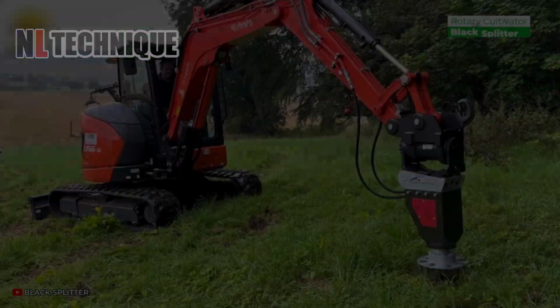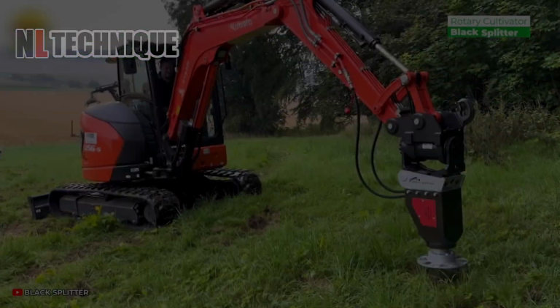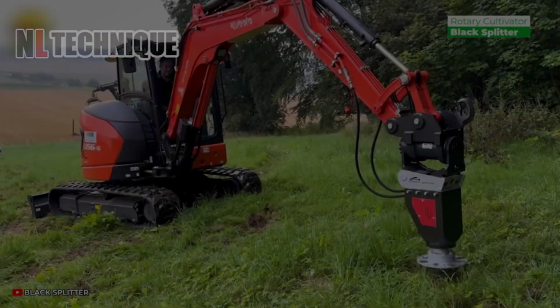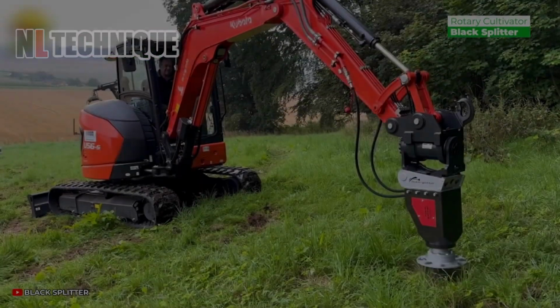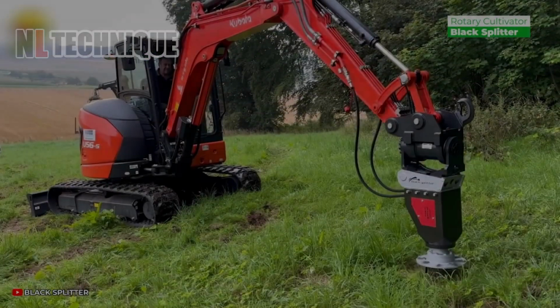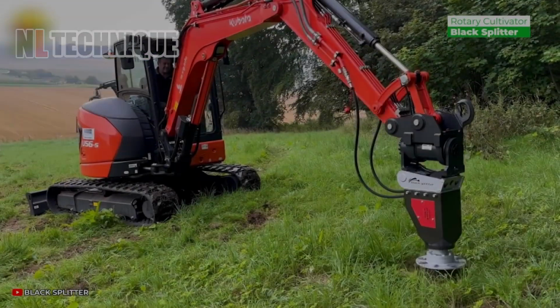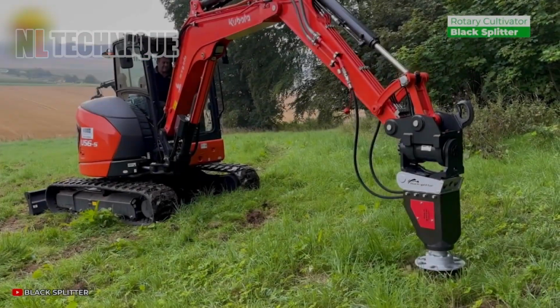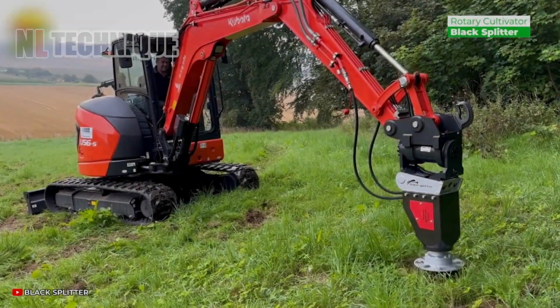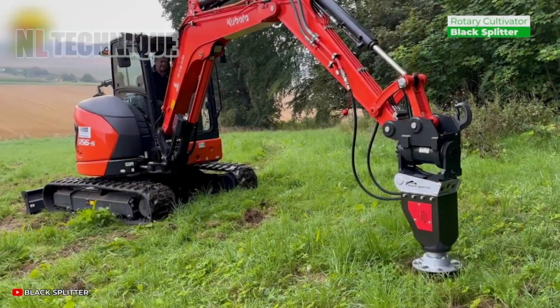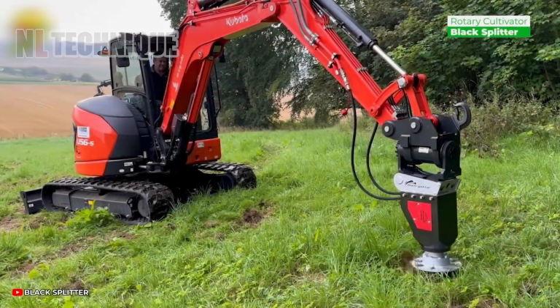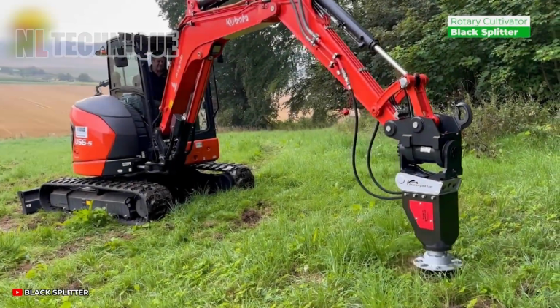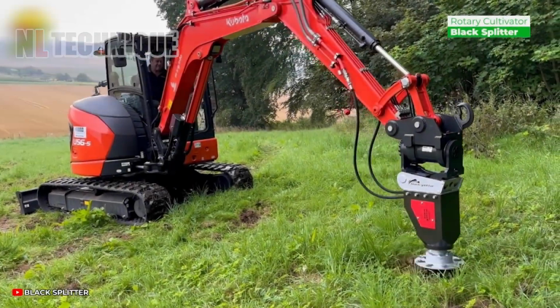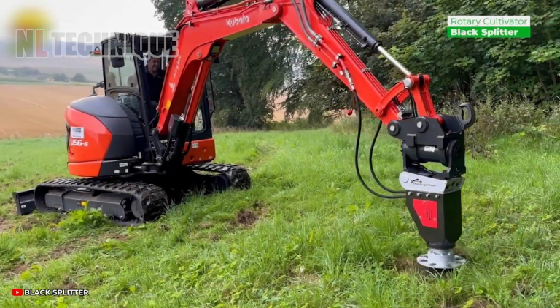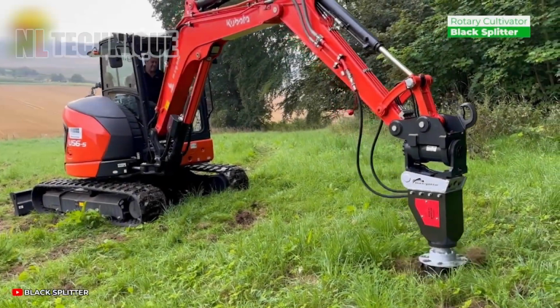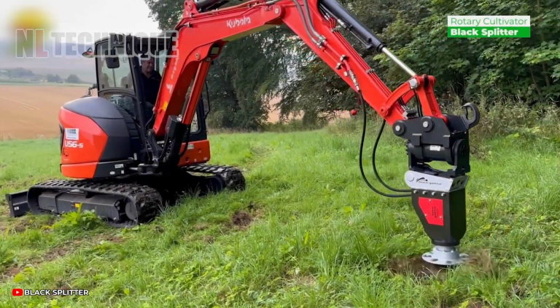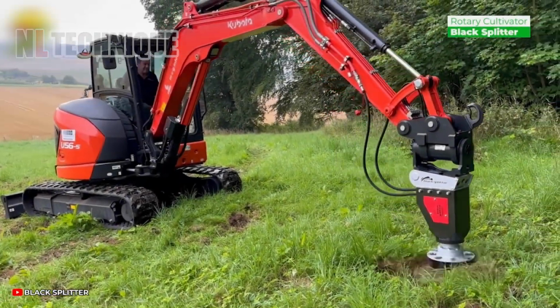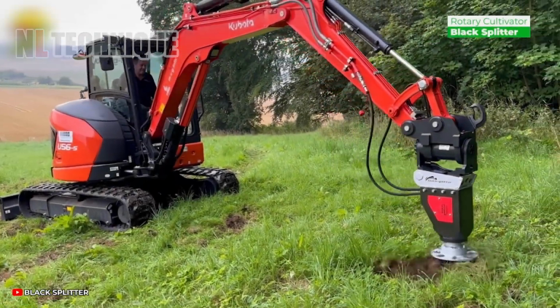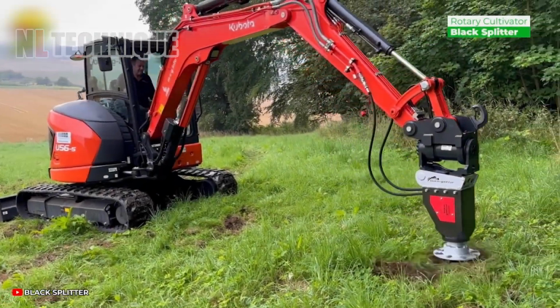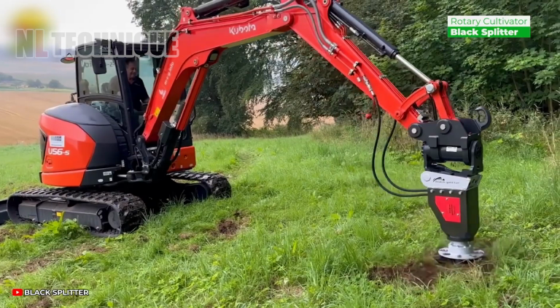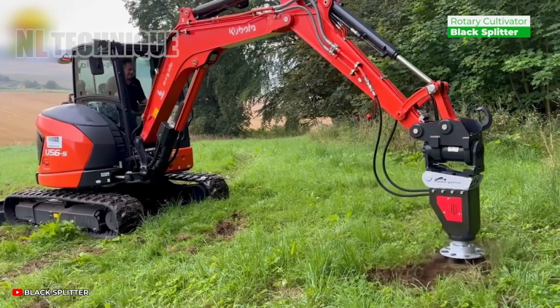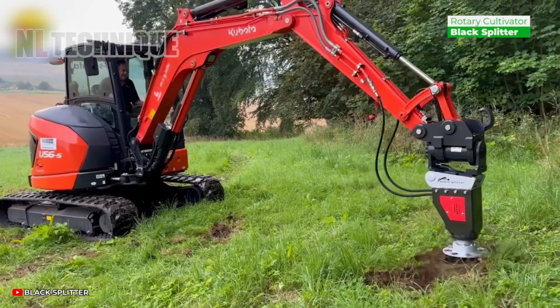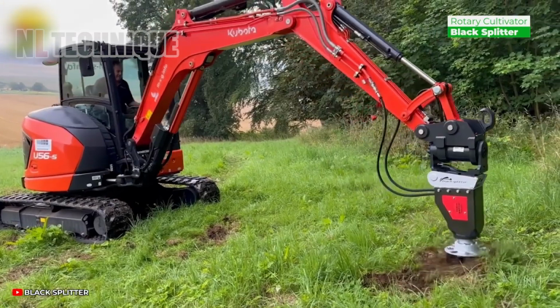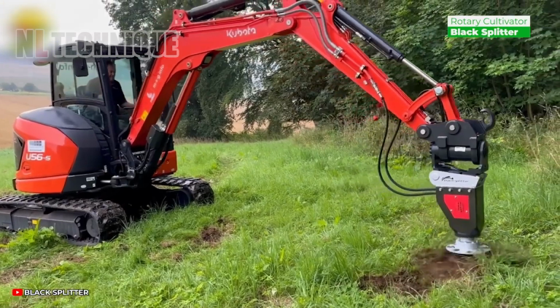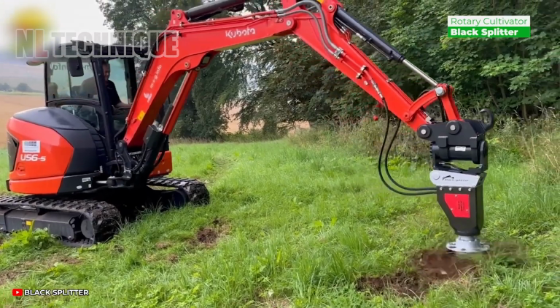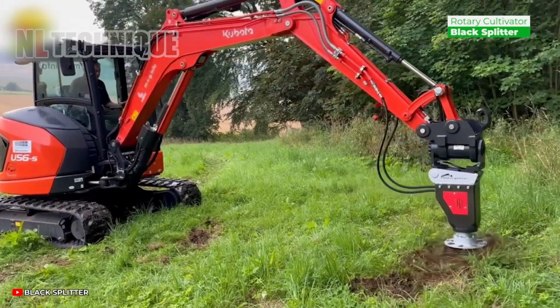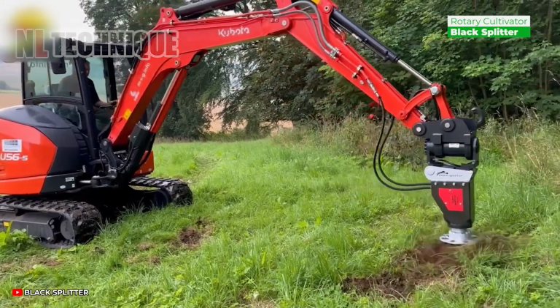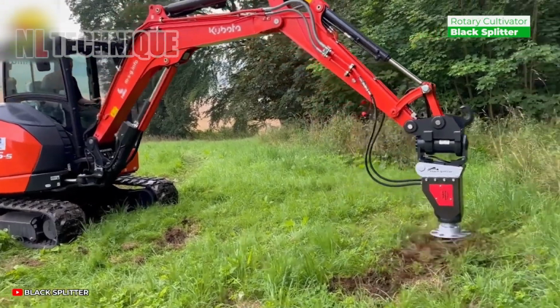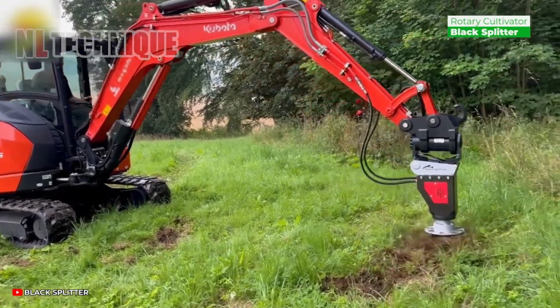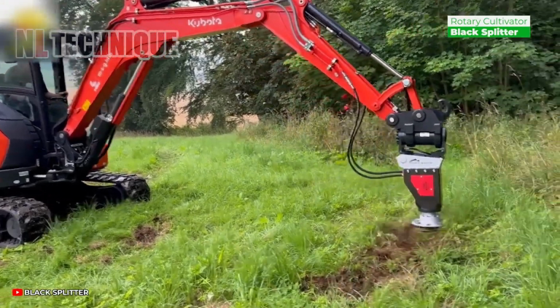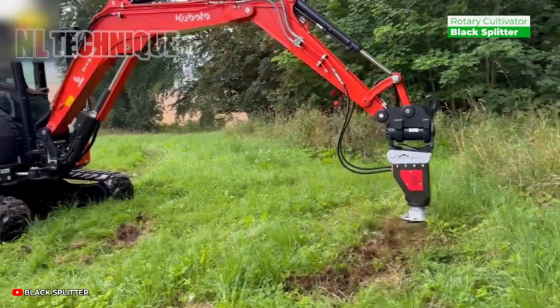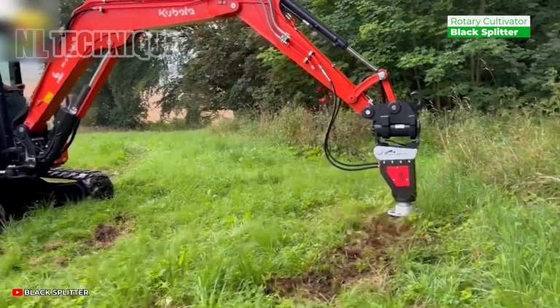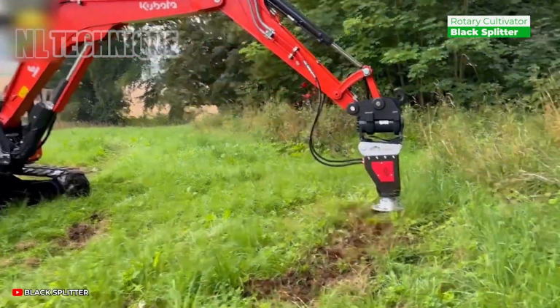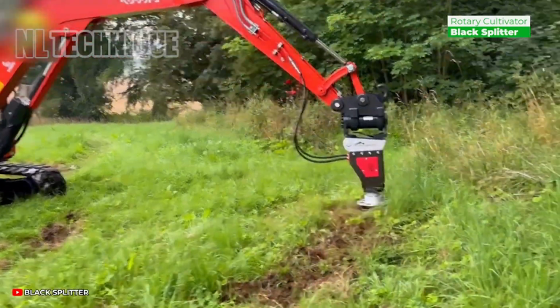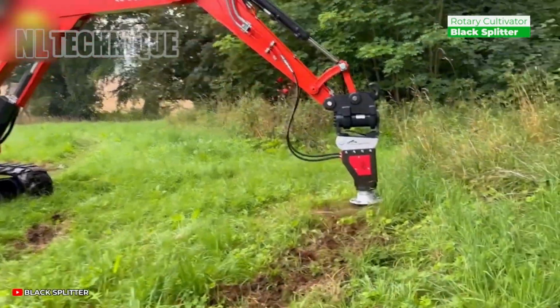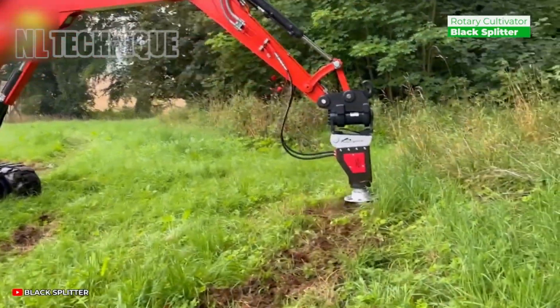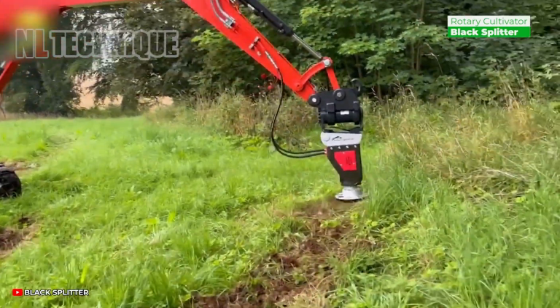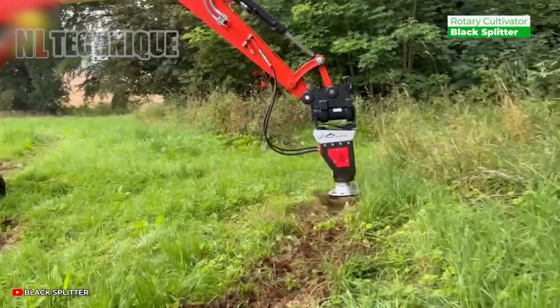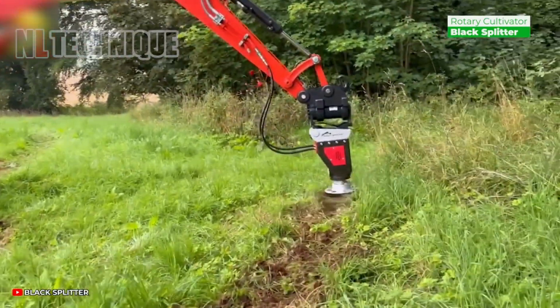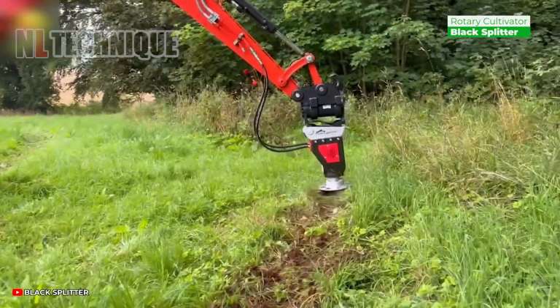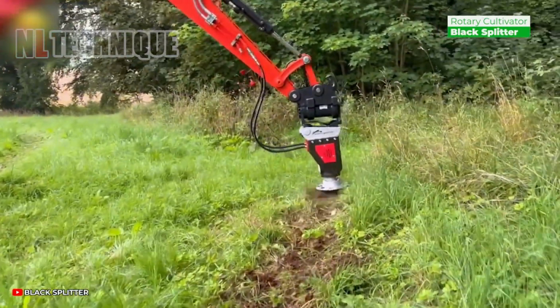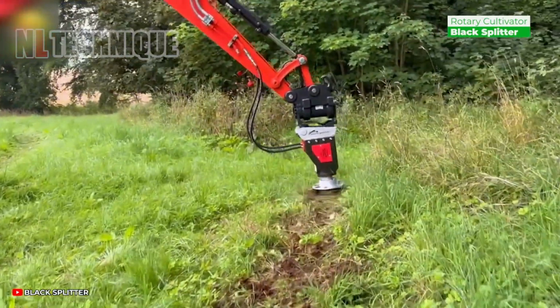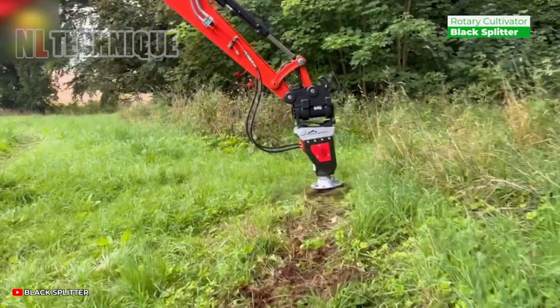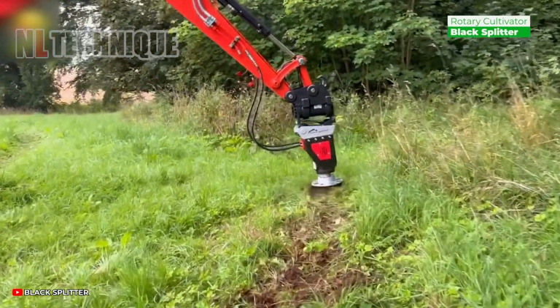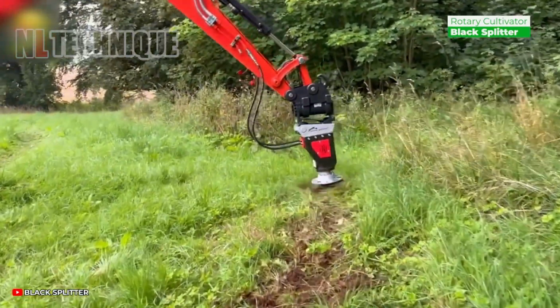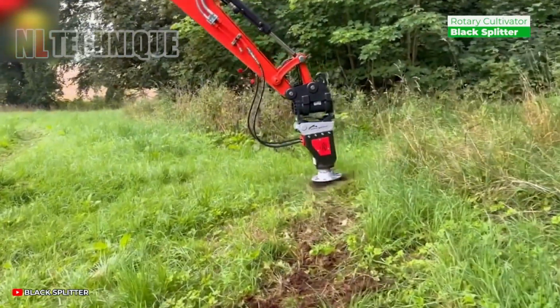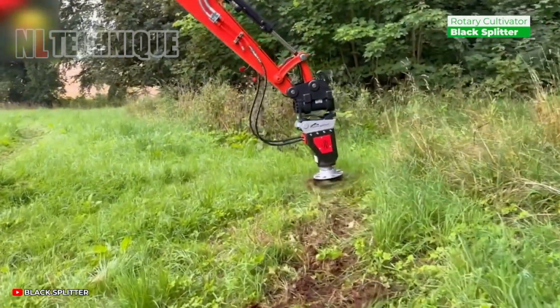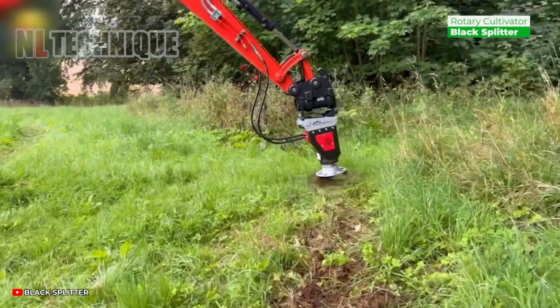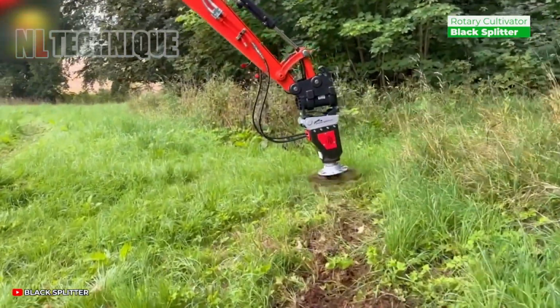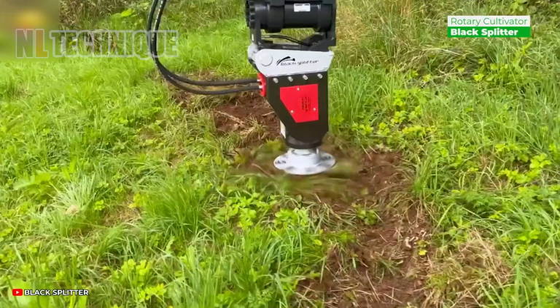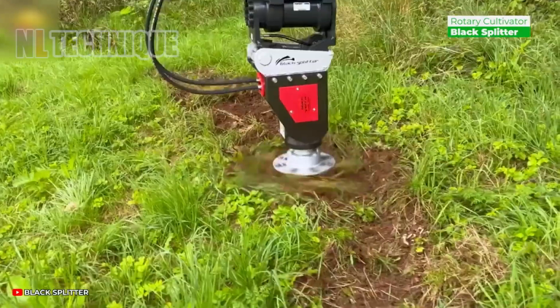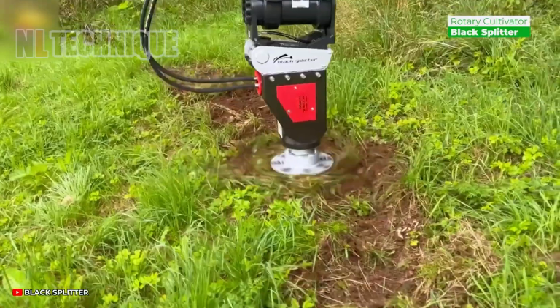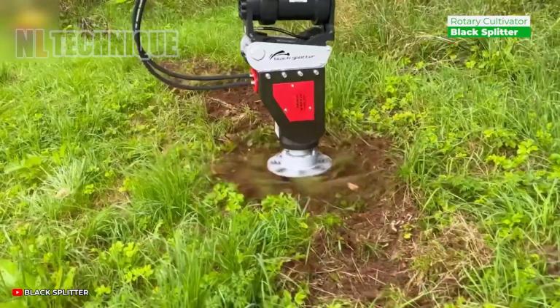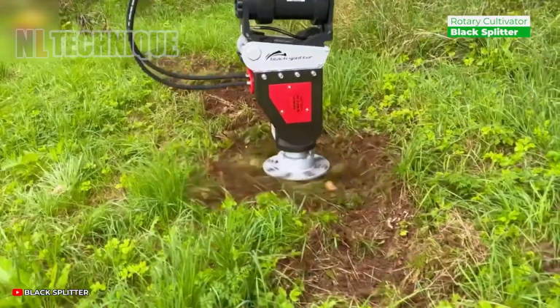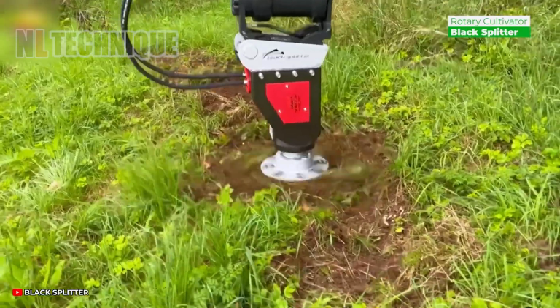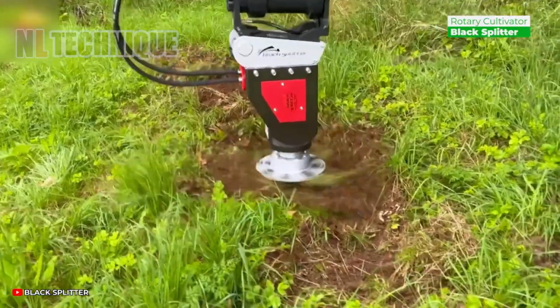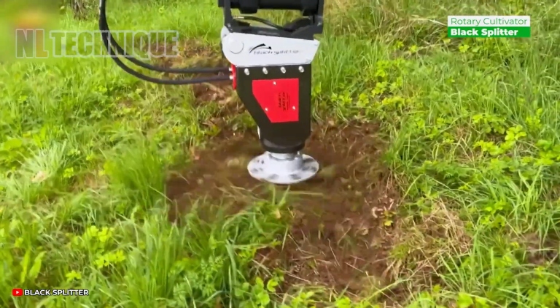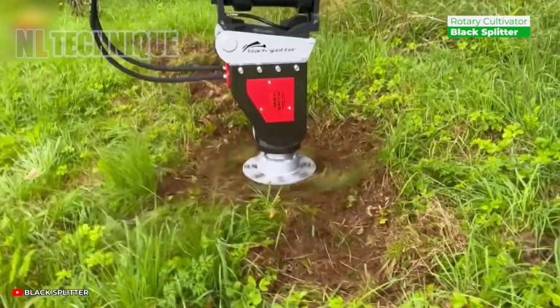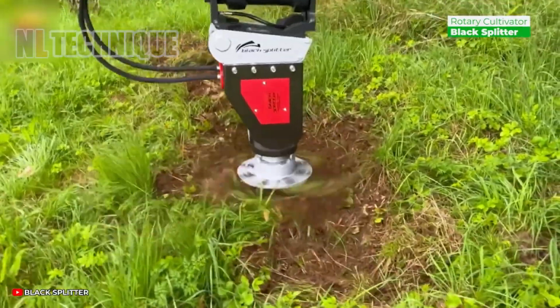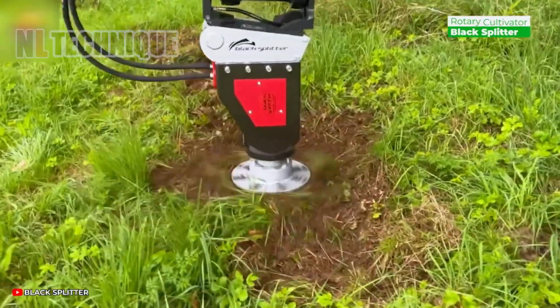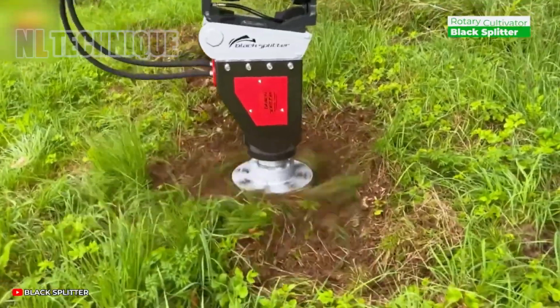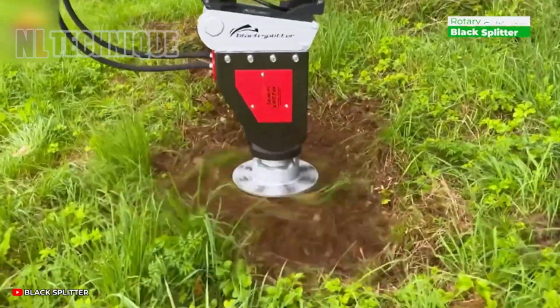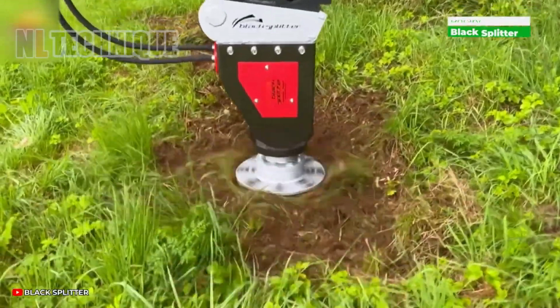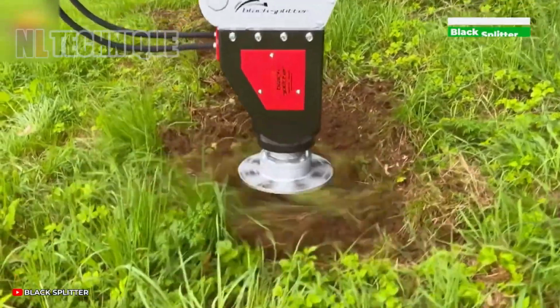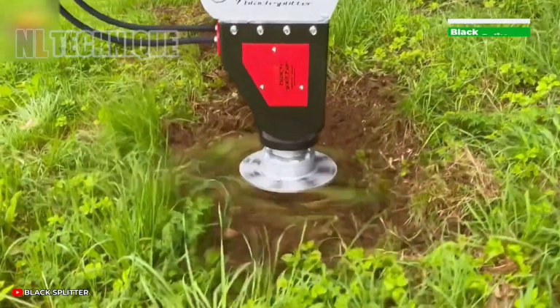Black Splitter — the one-cow solution to weed patches, making light work of heavy tasks. Impressive, right?